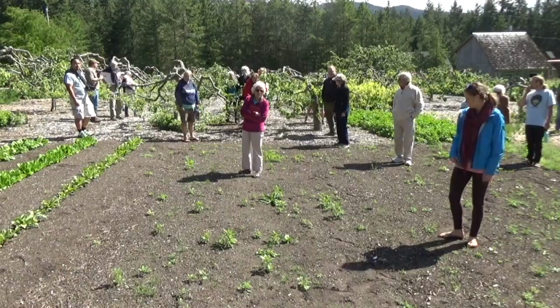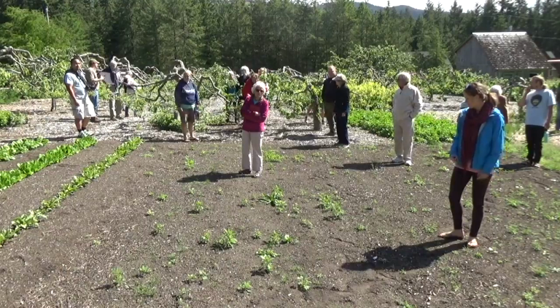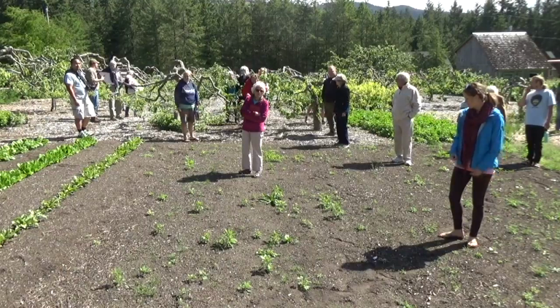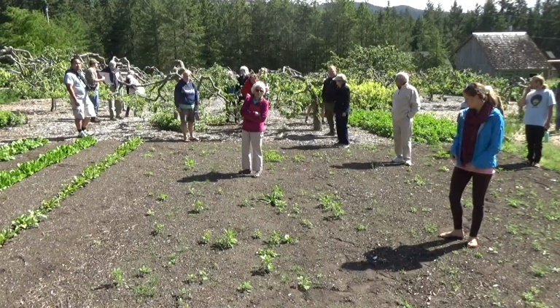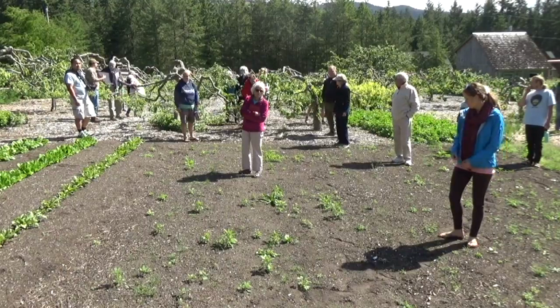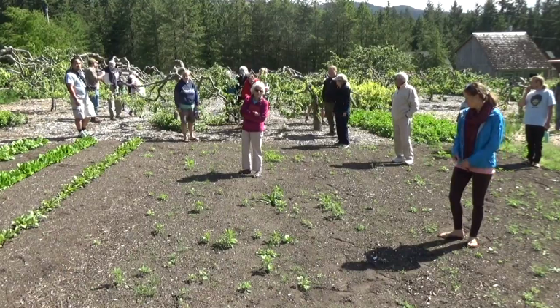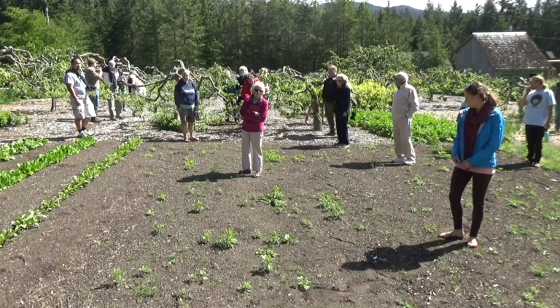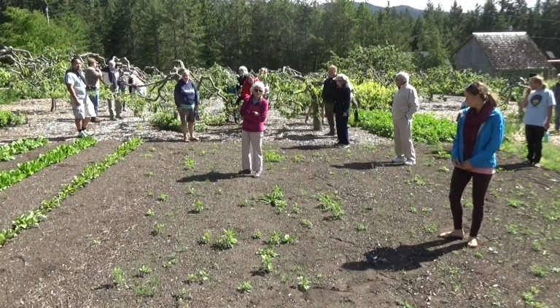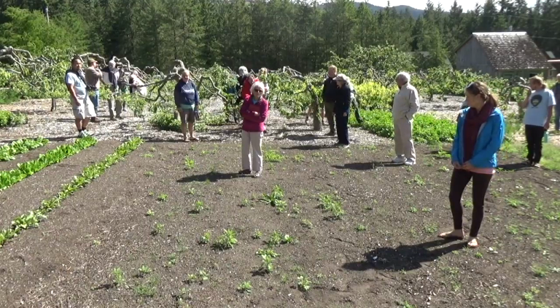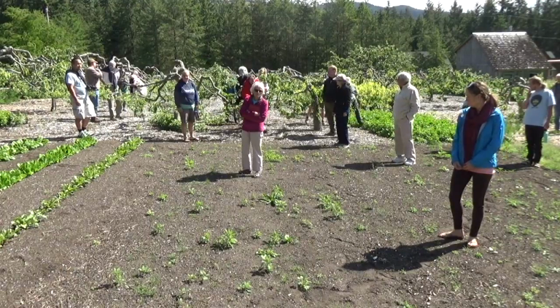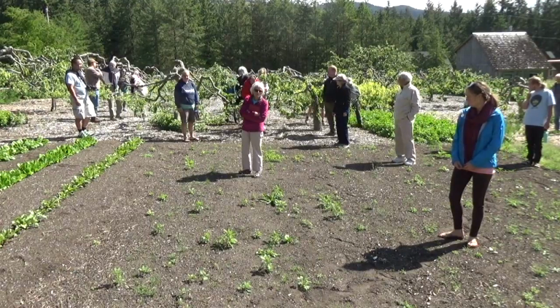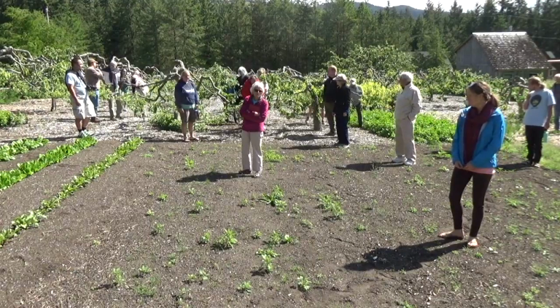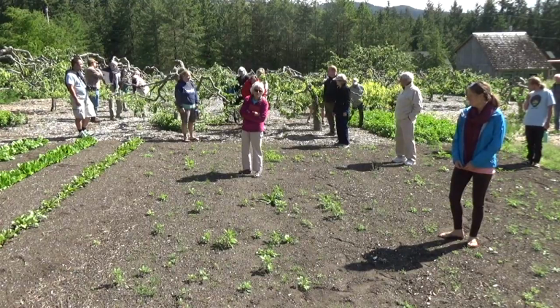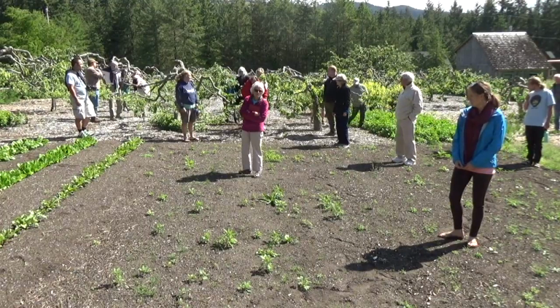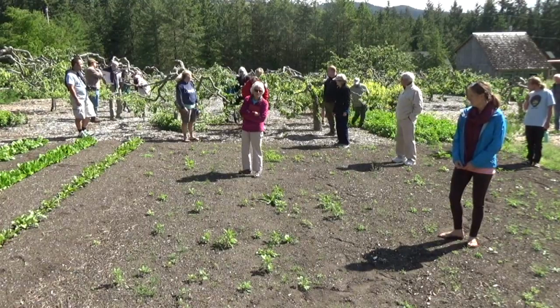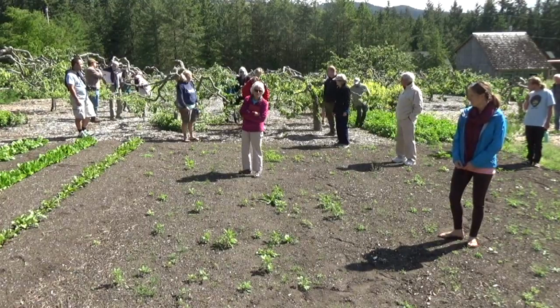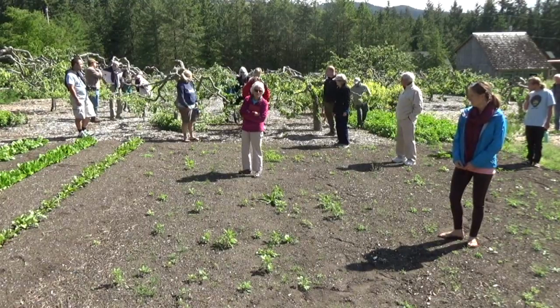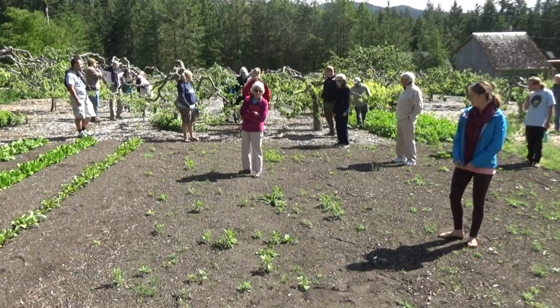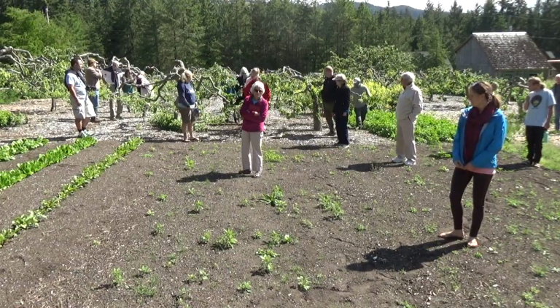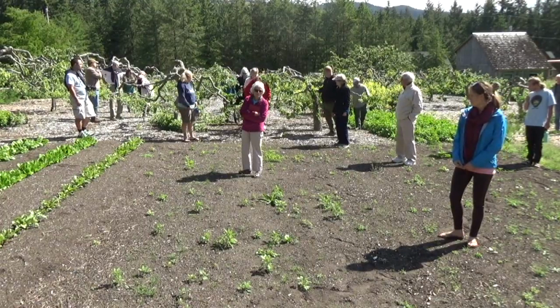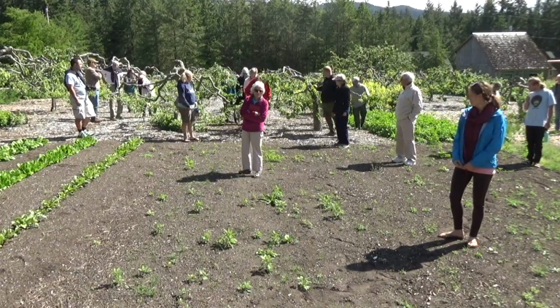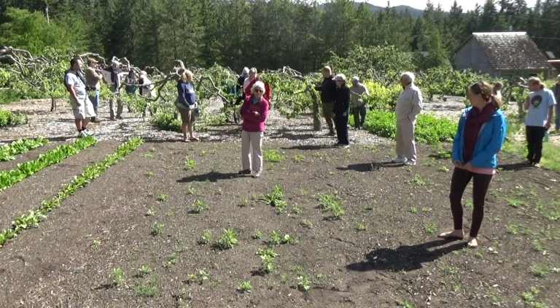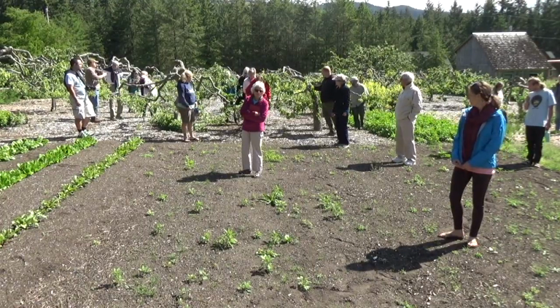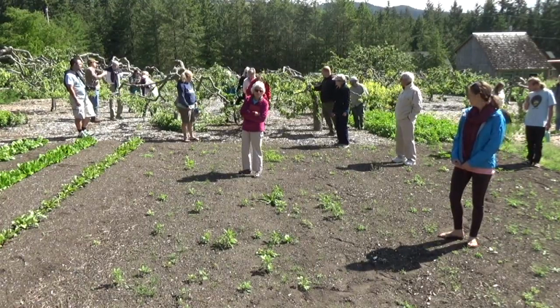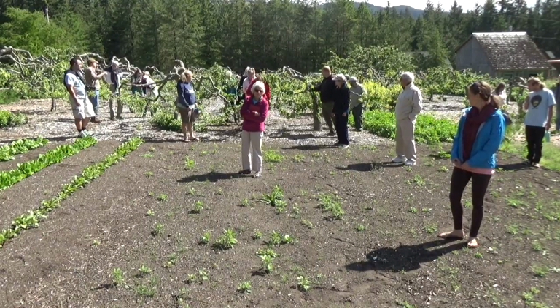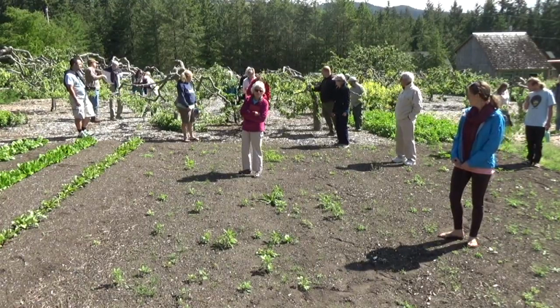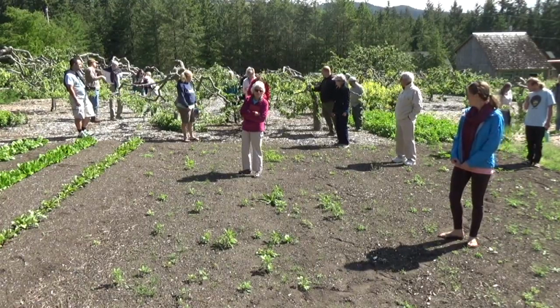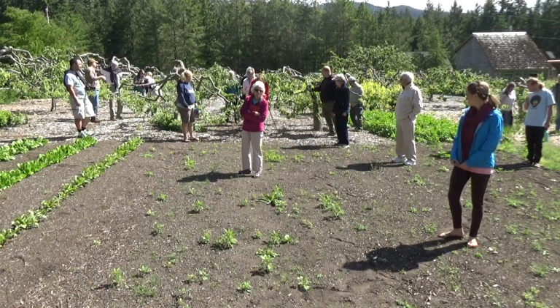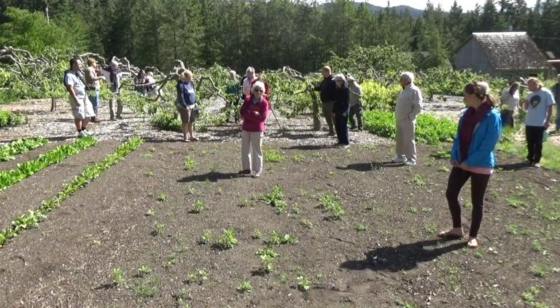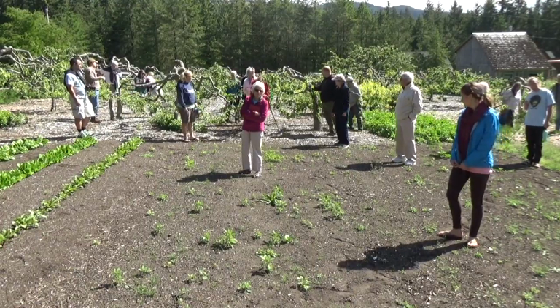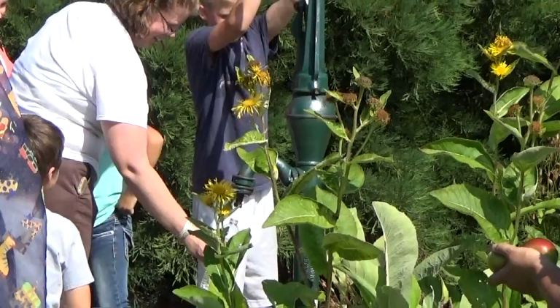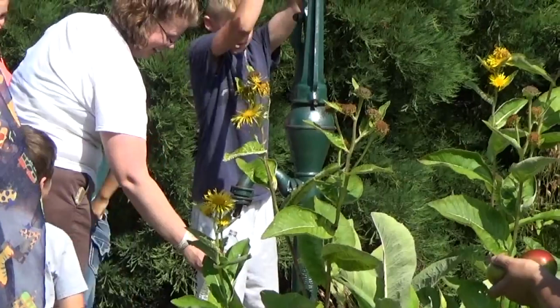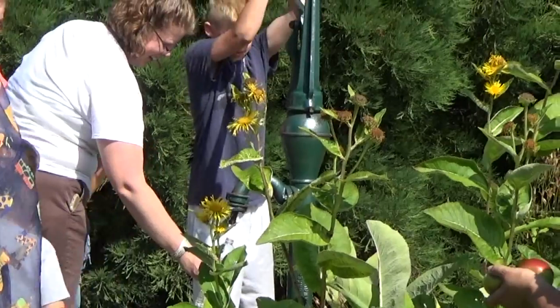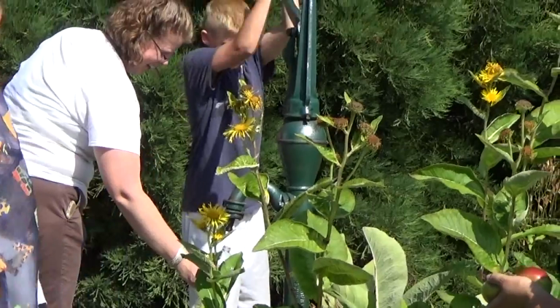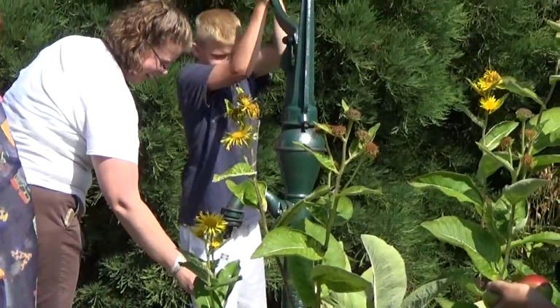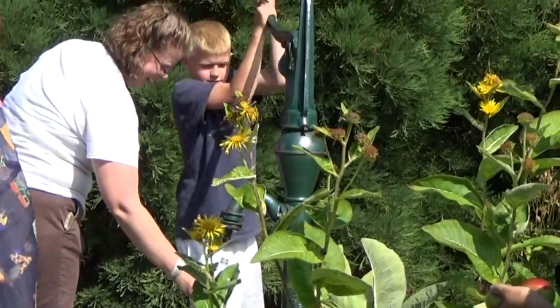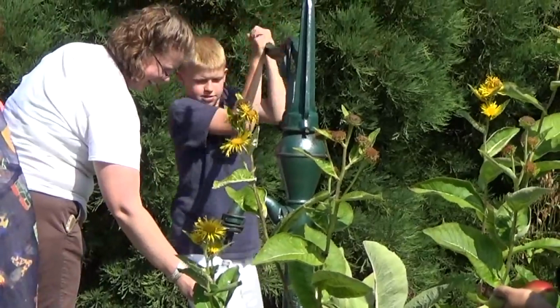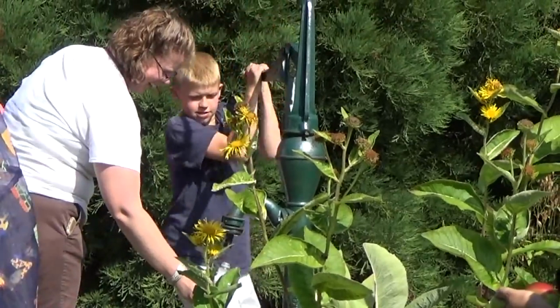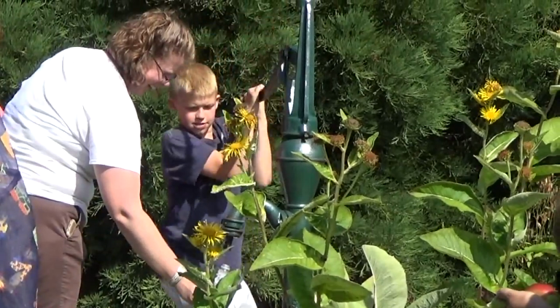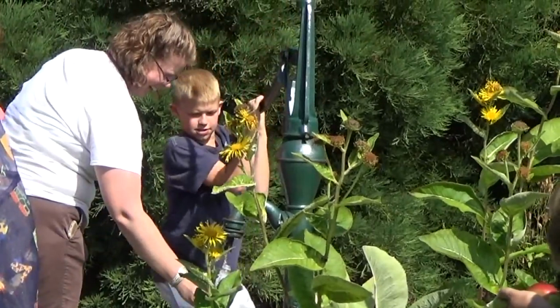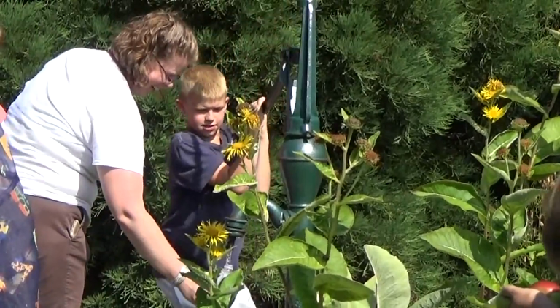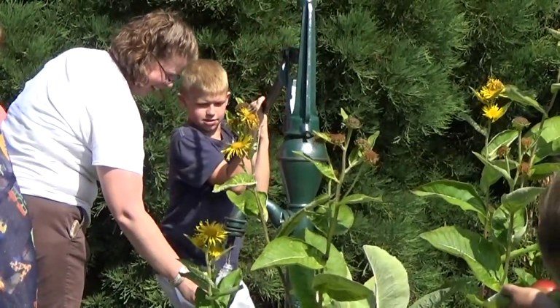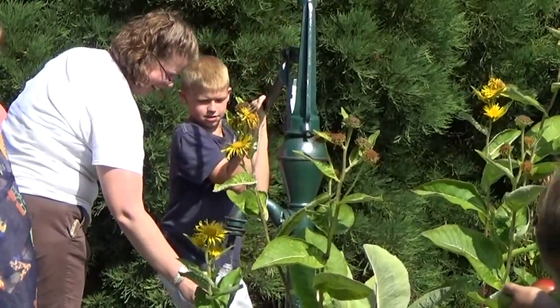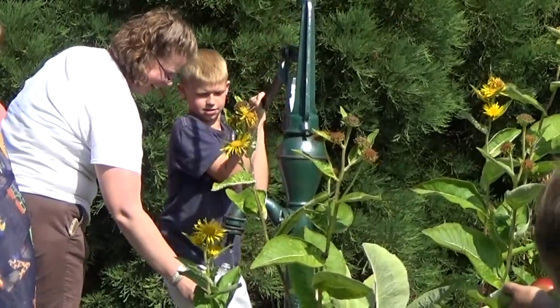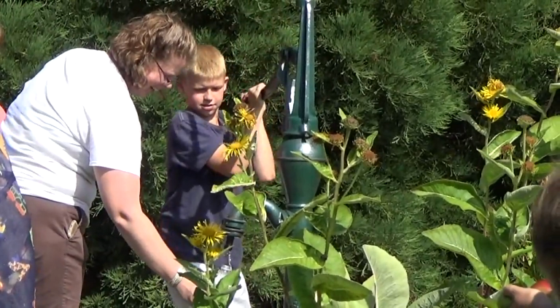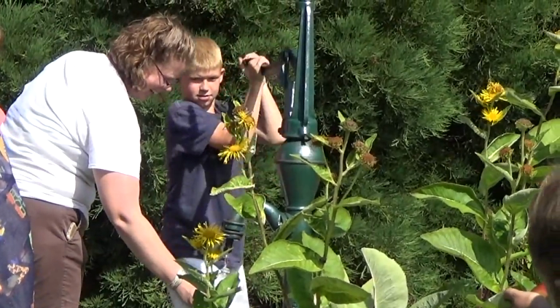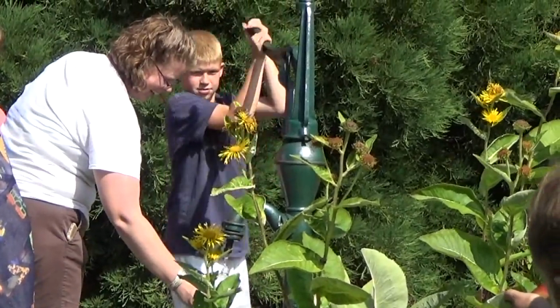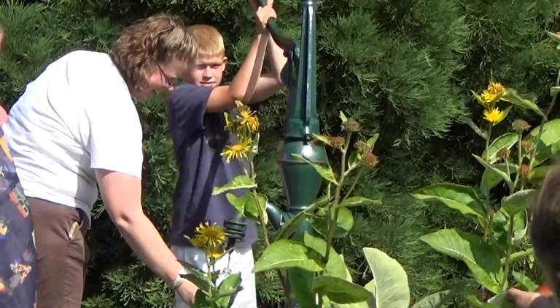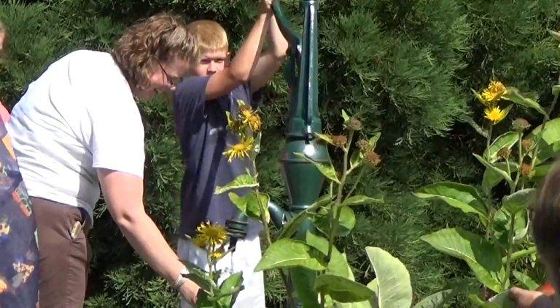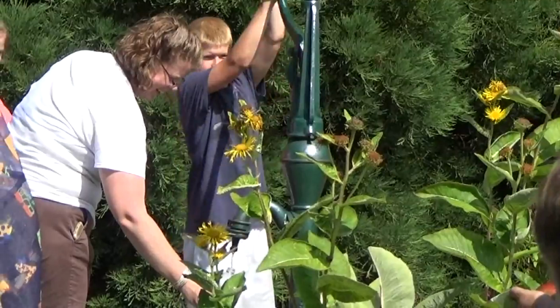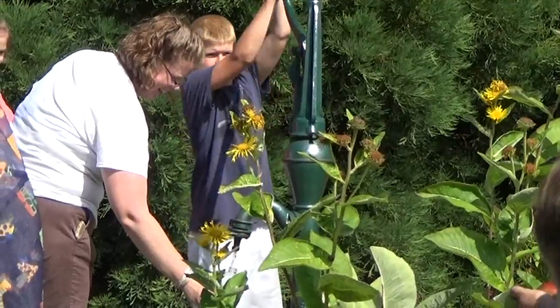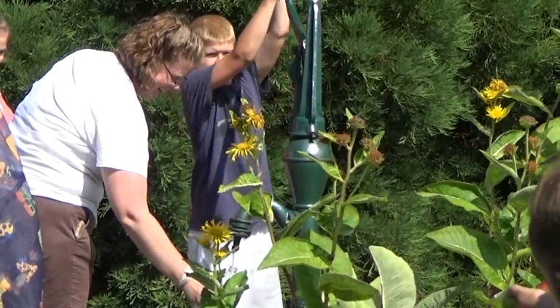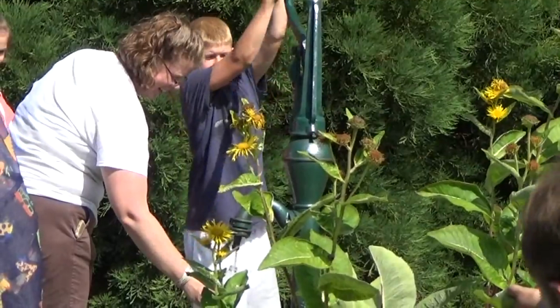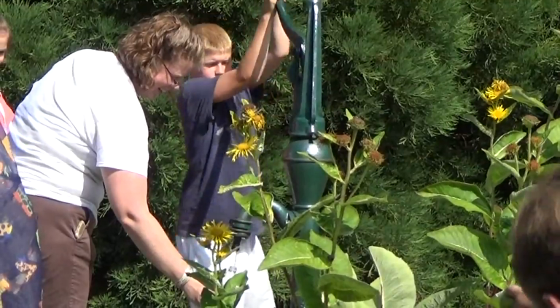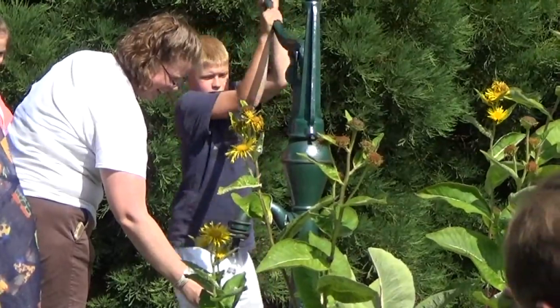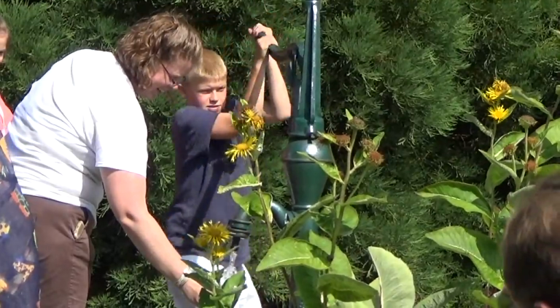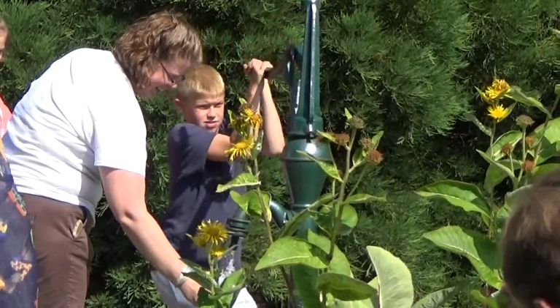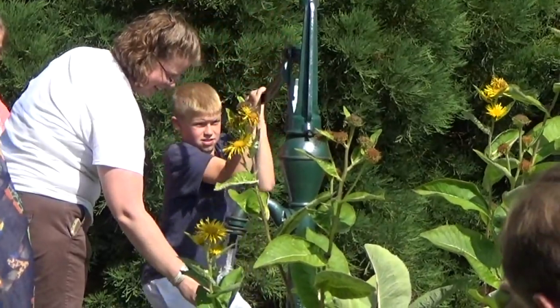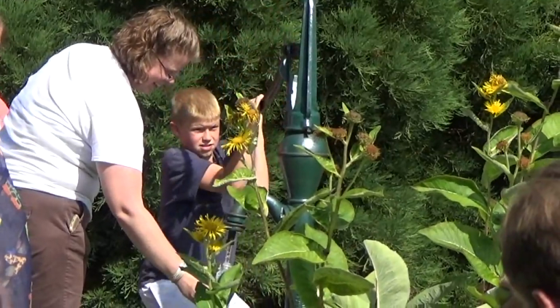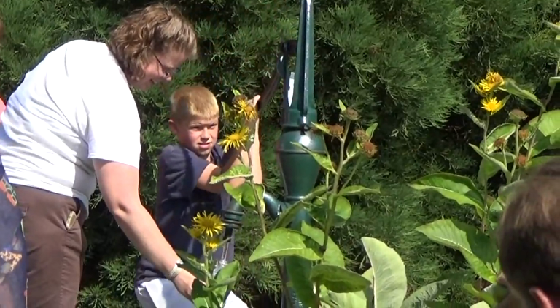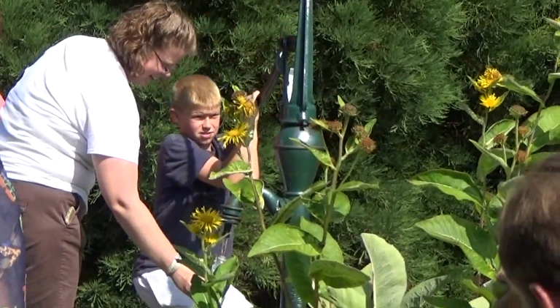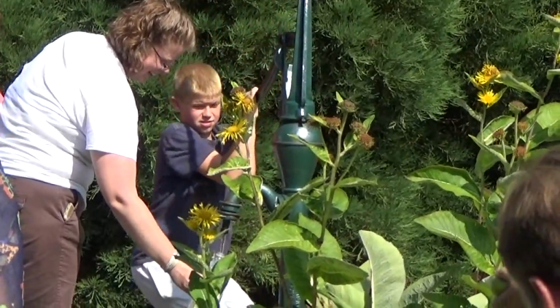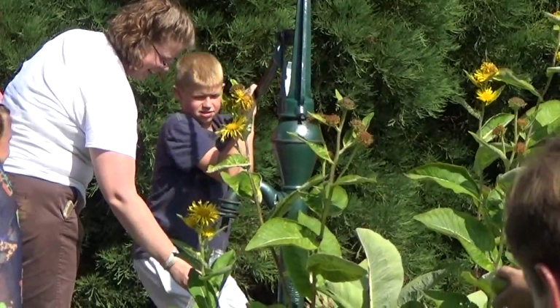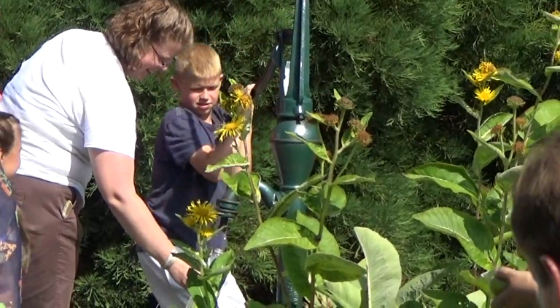Is it only operated by hand pump? No. That hand pump is there so when the power goes out, I have water.